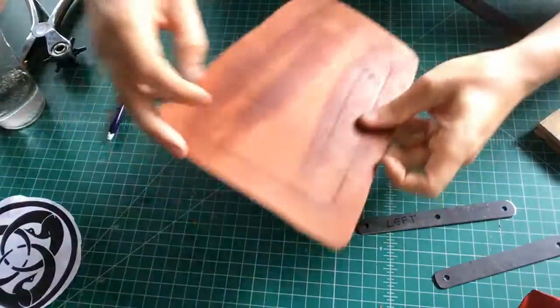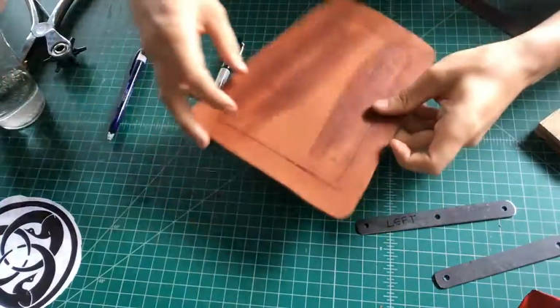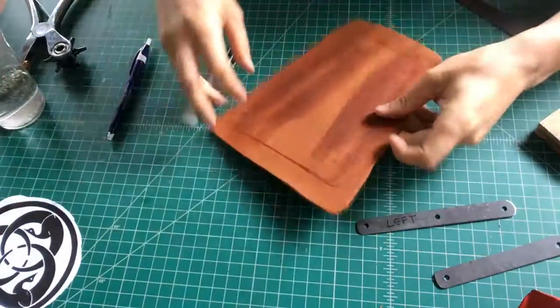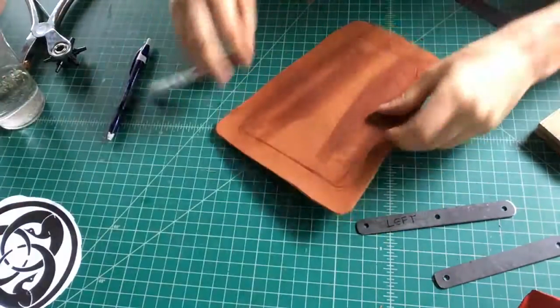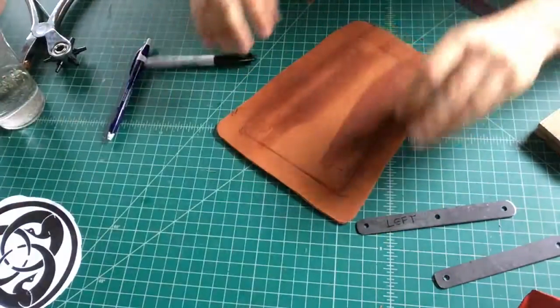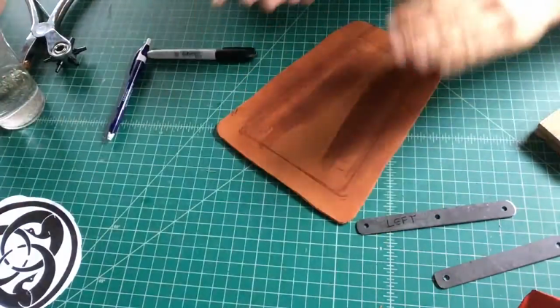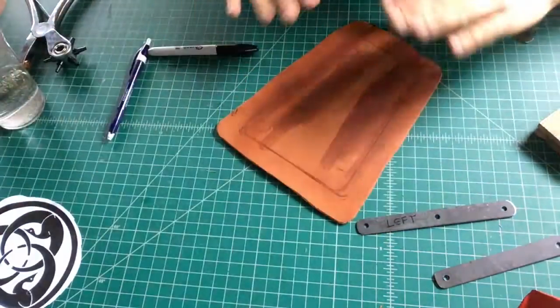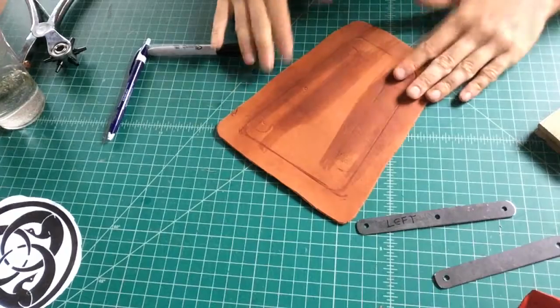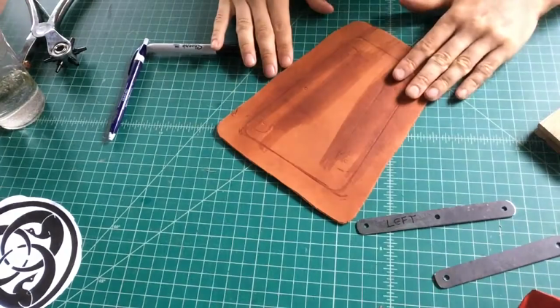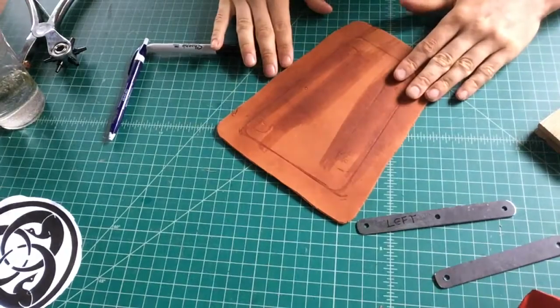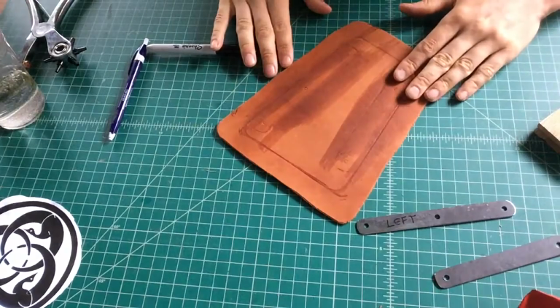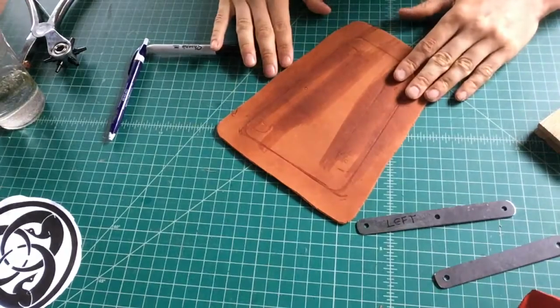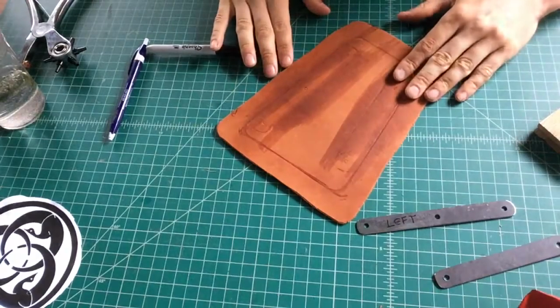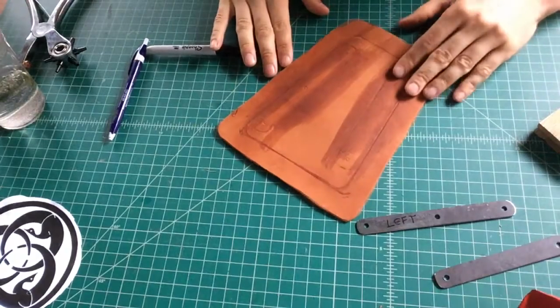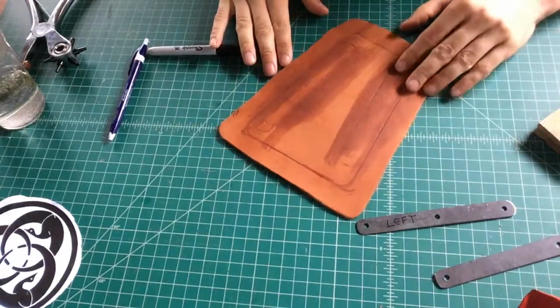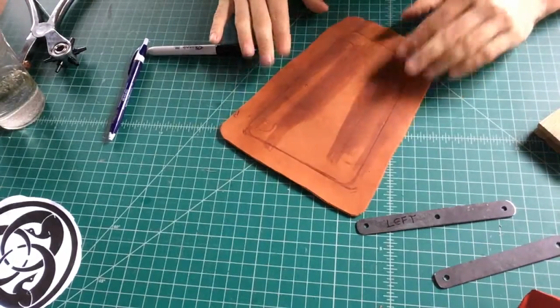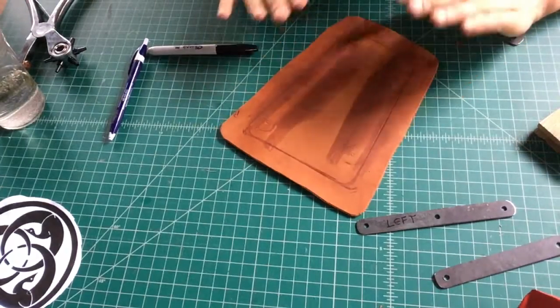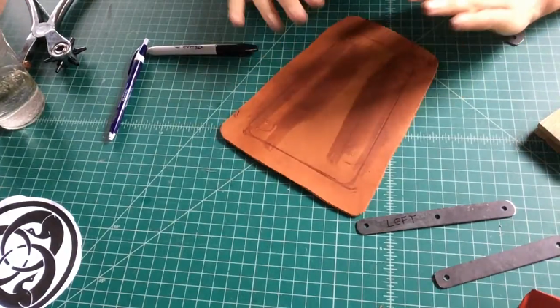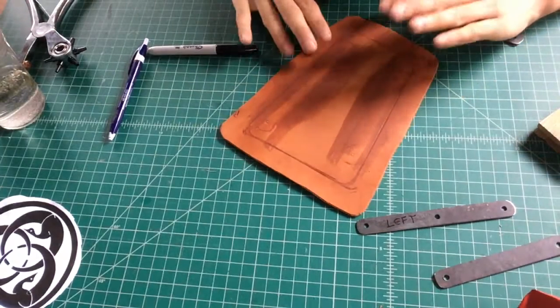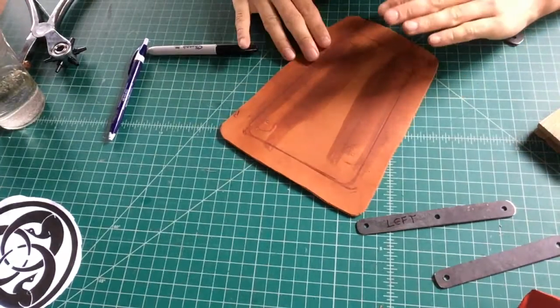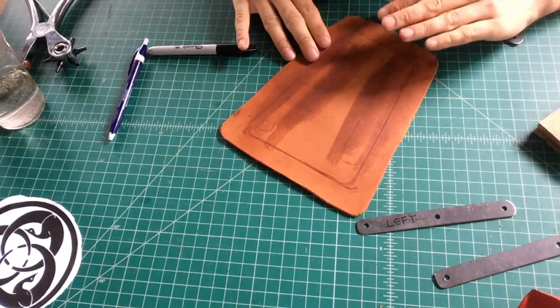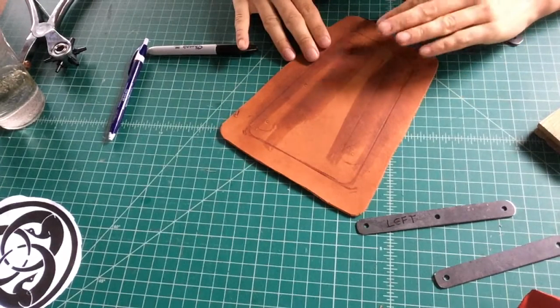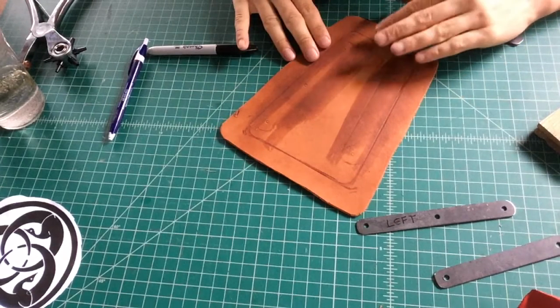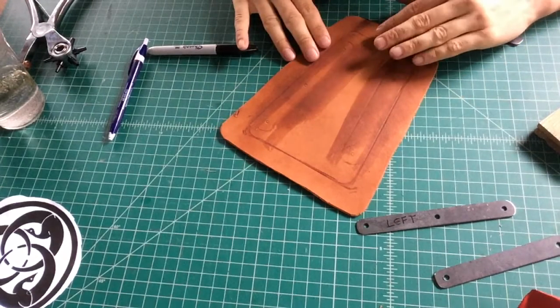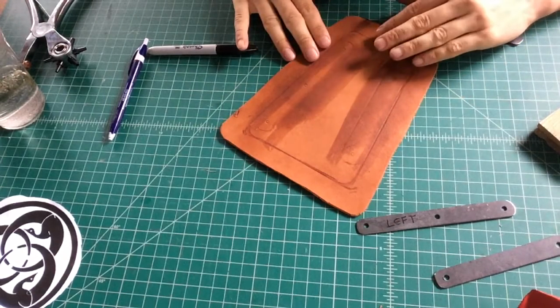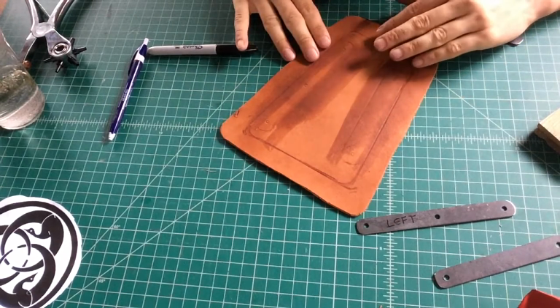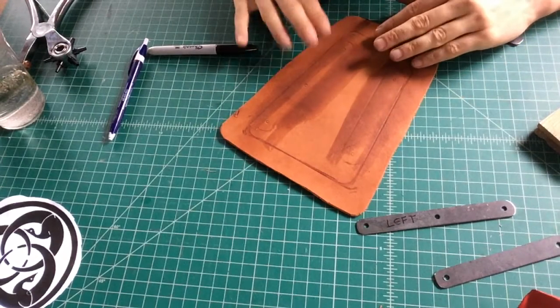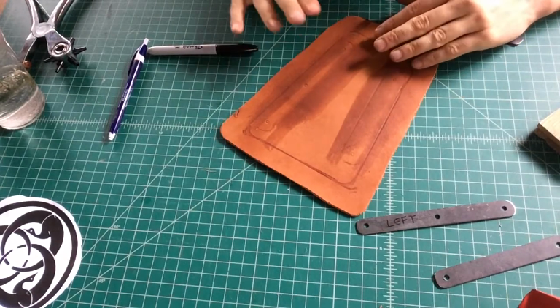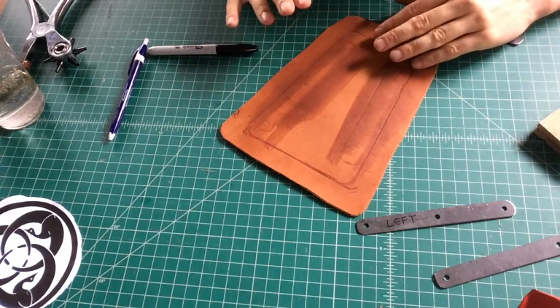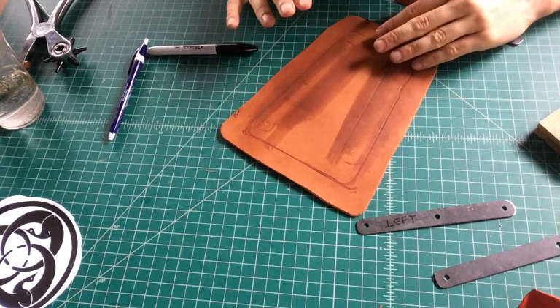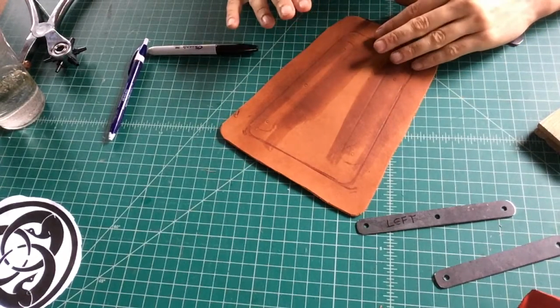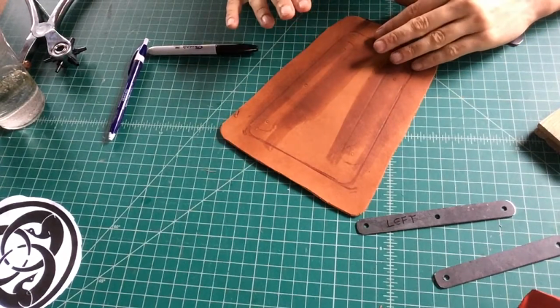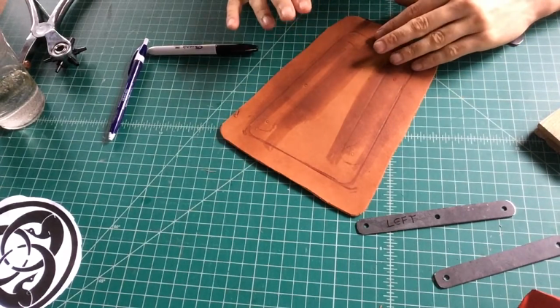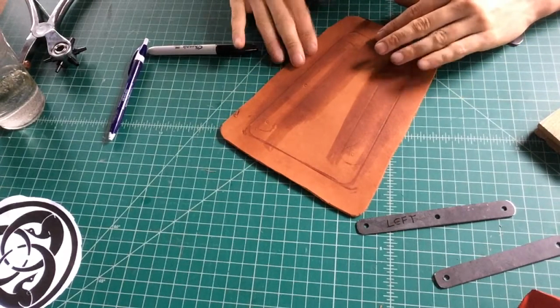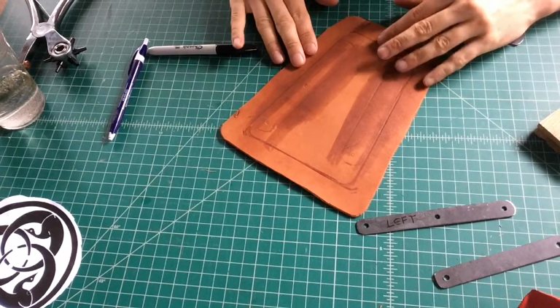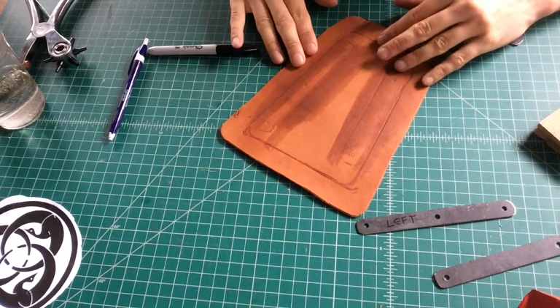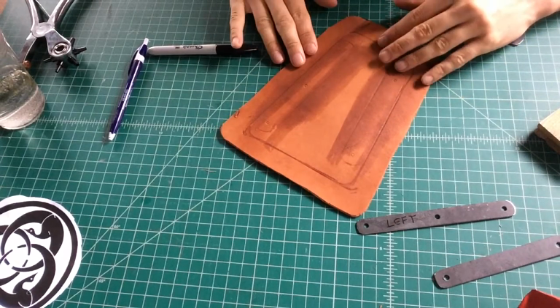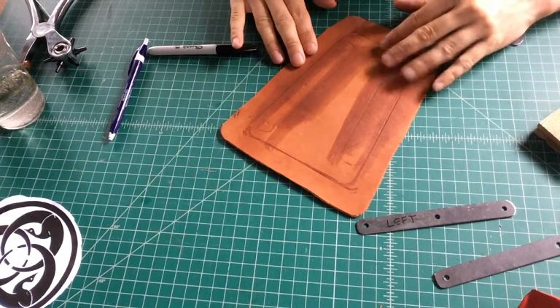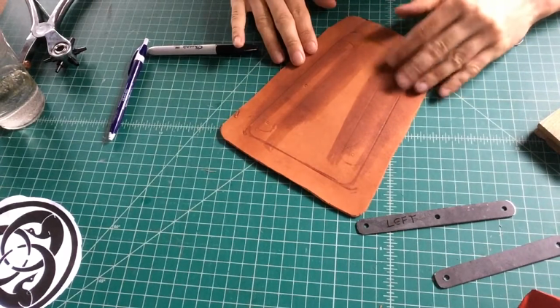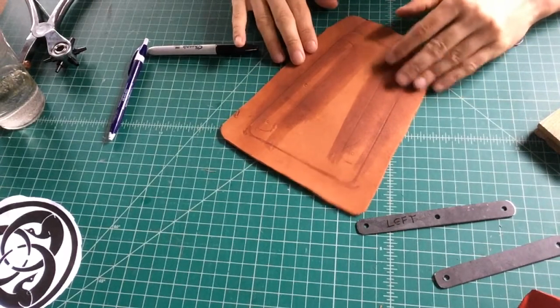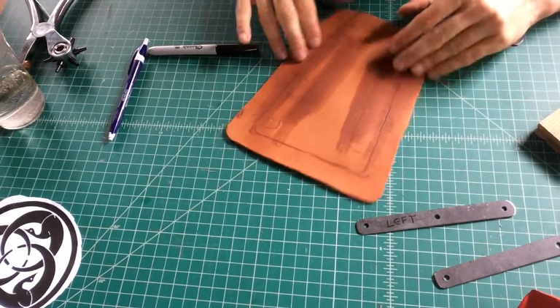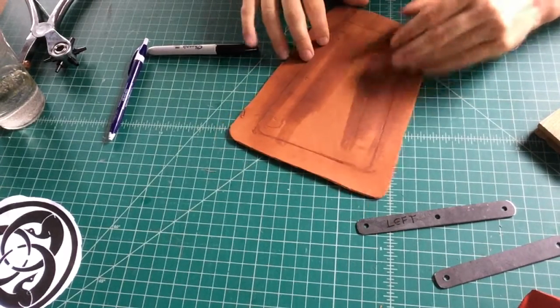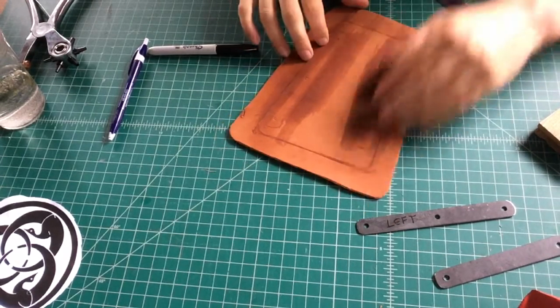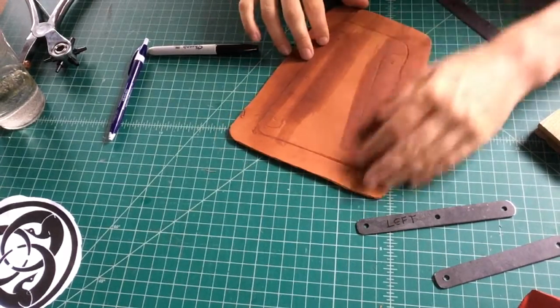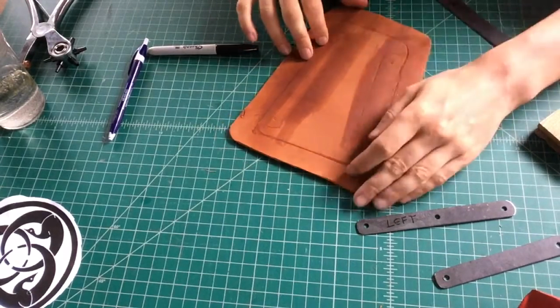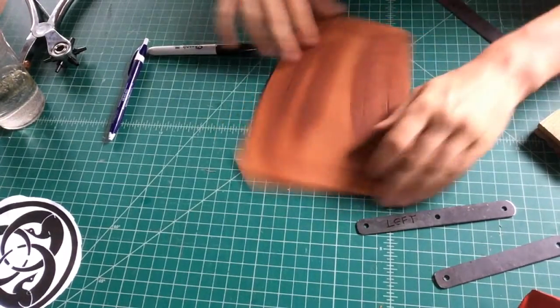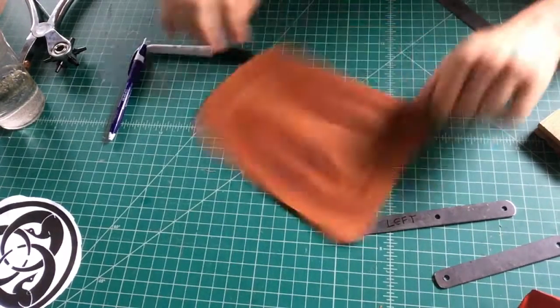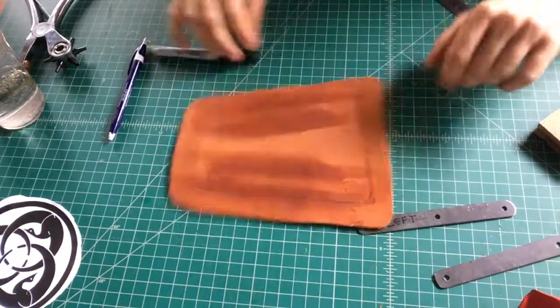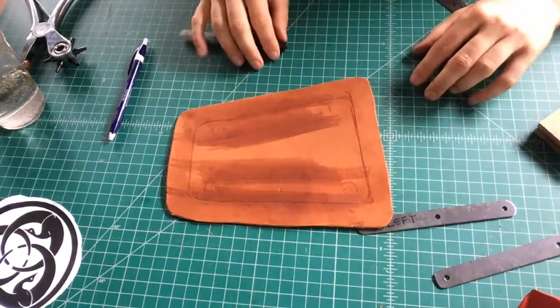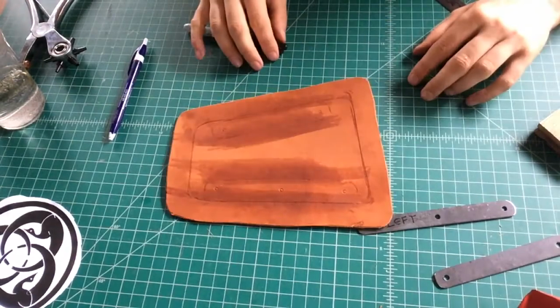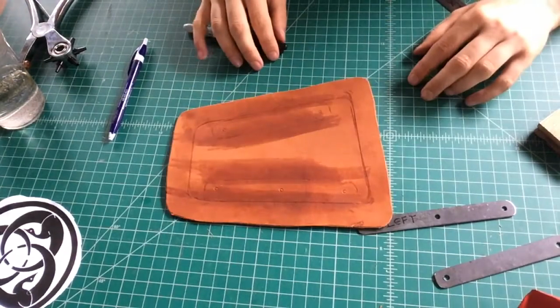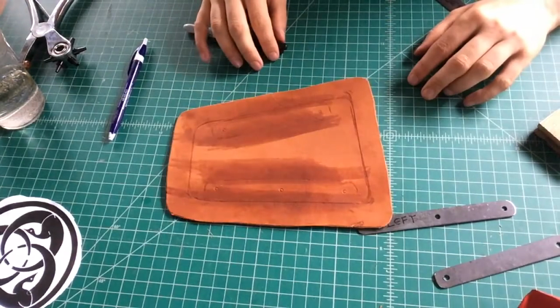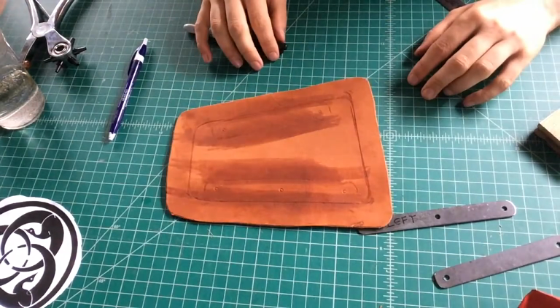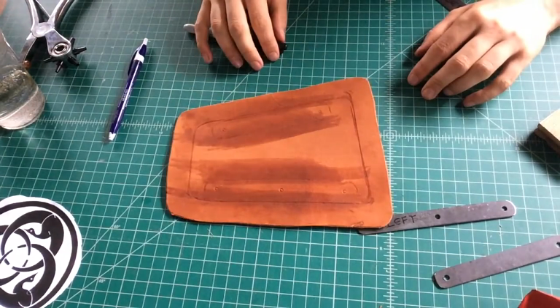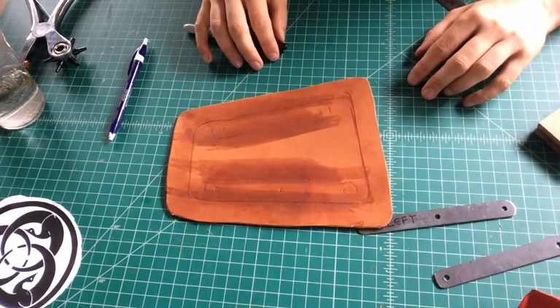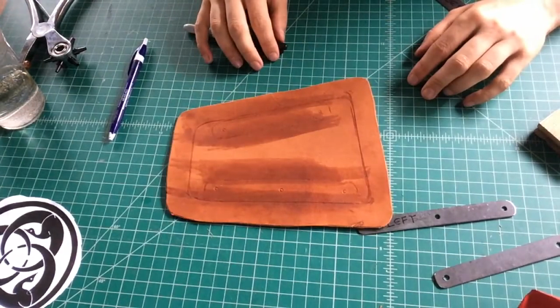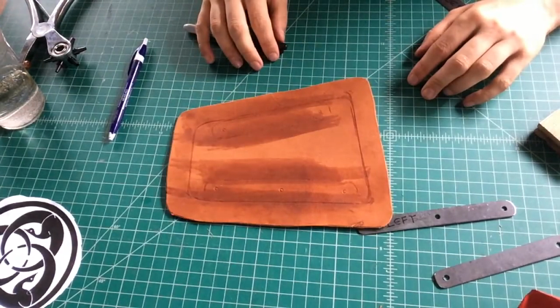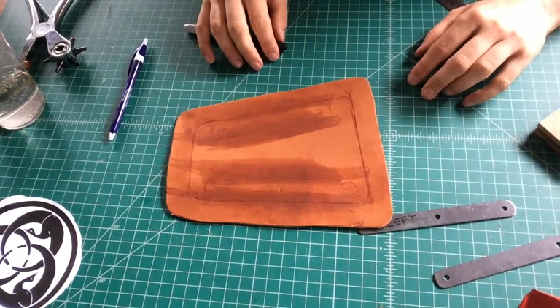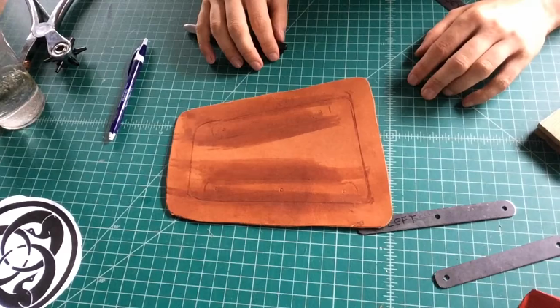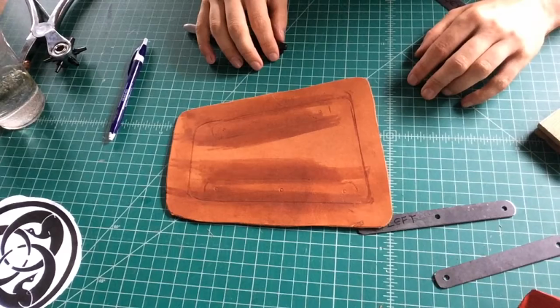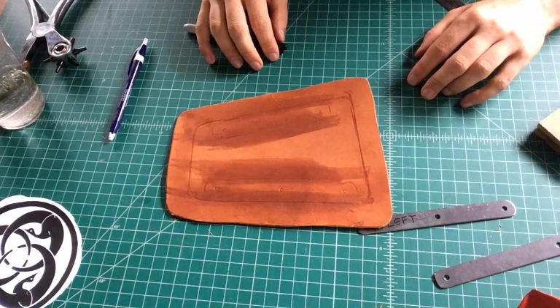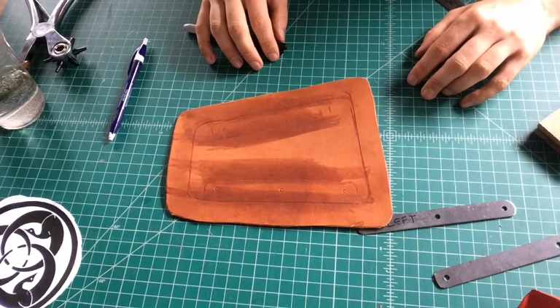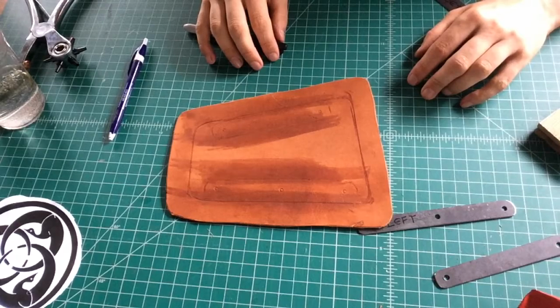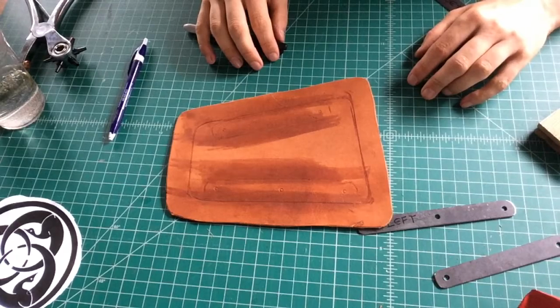Once you have that done, you're ready to transfer your stippling. And that will be covered in a separate video.